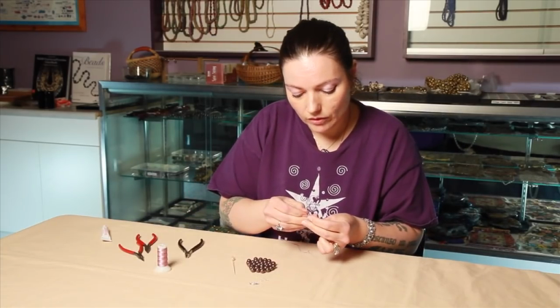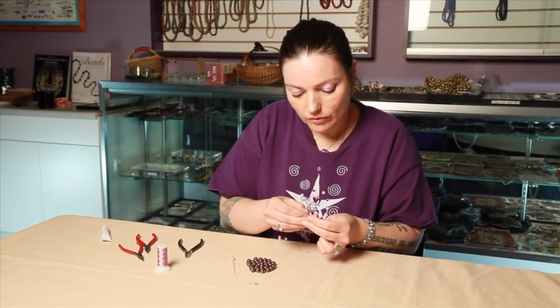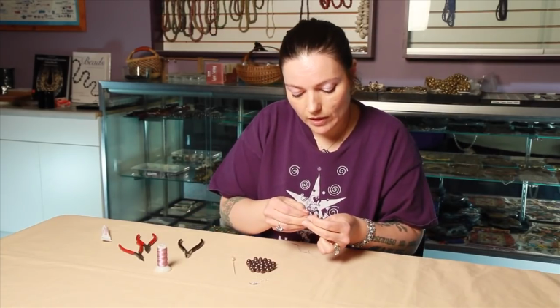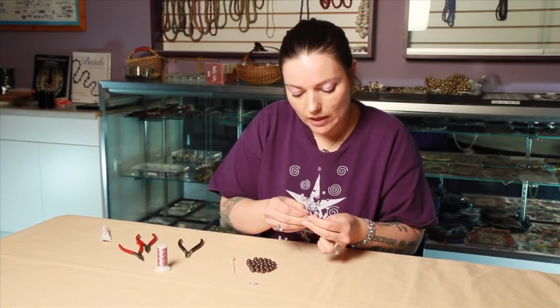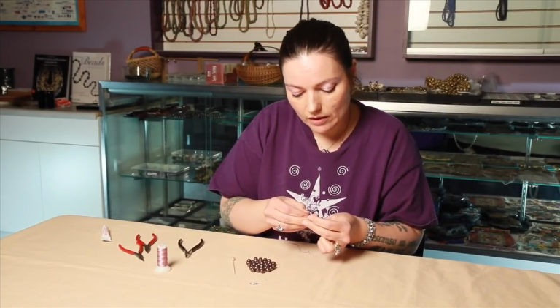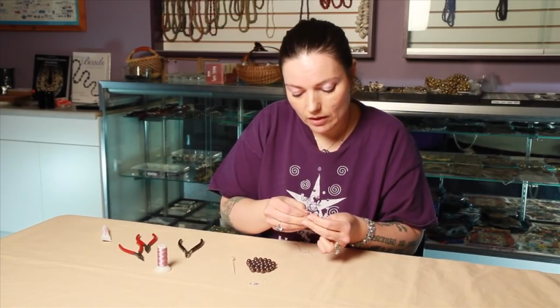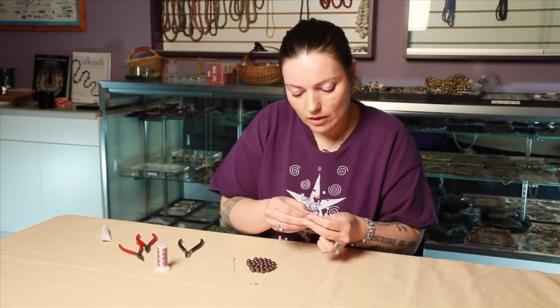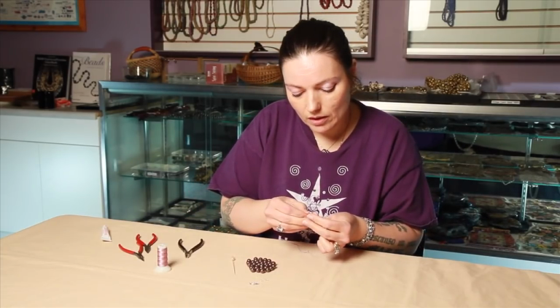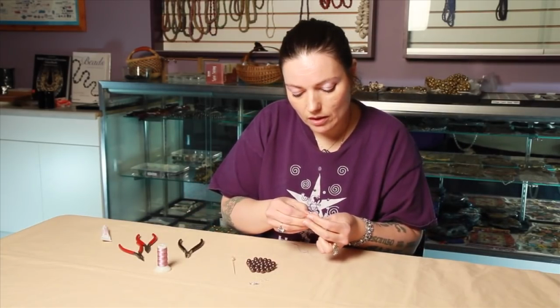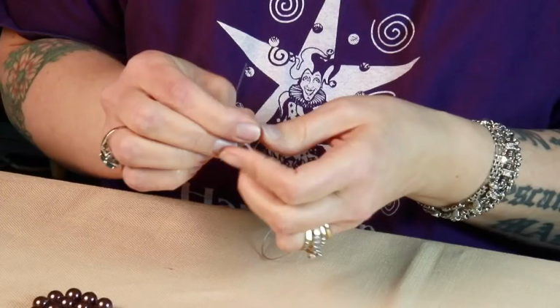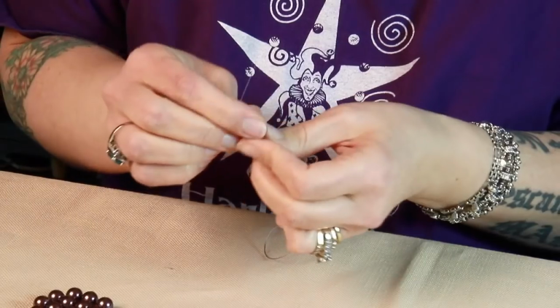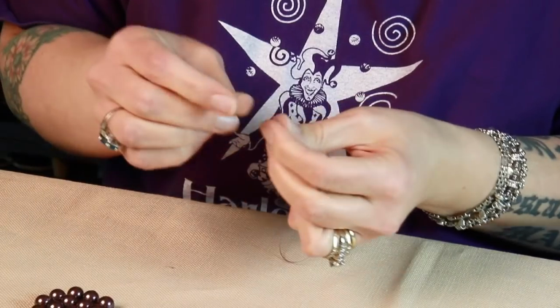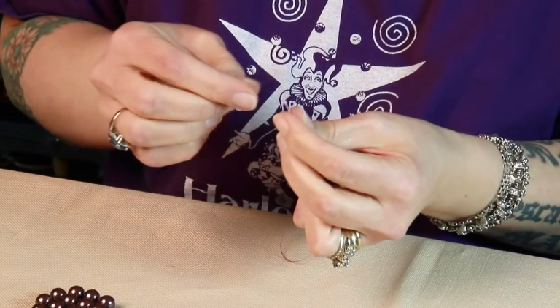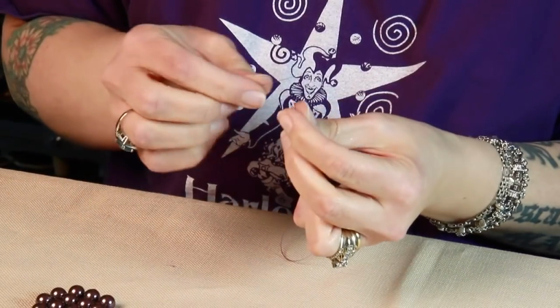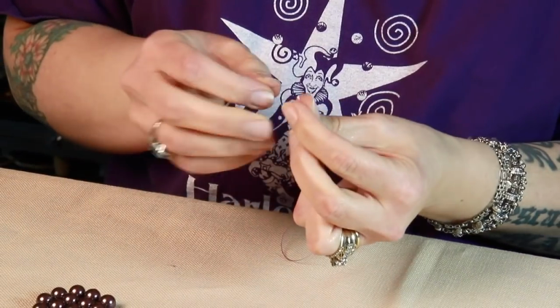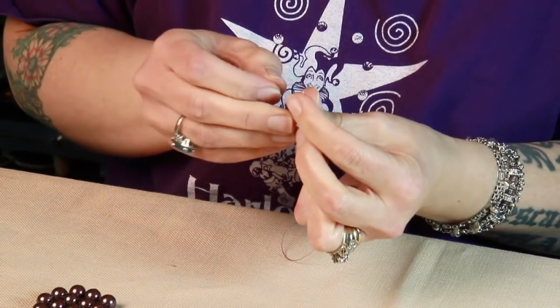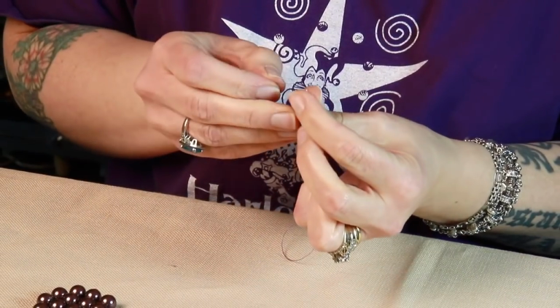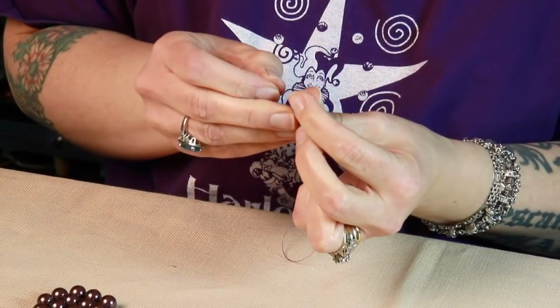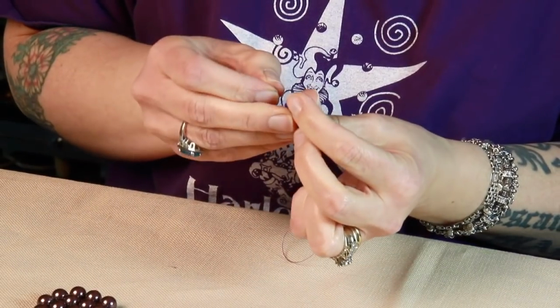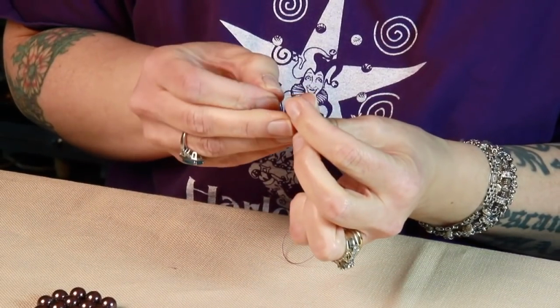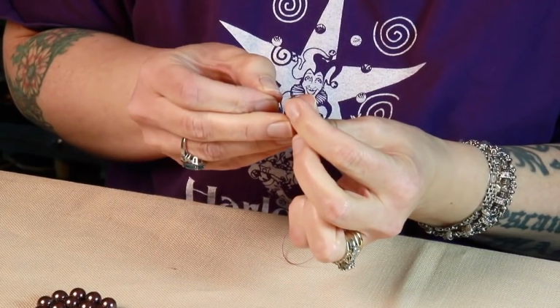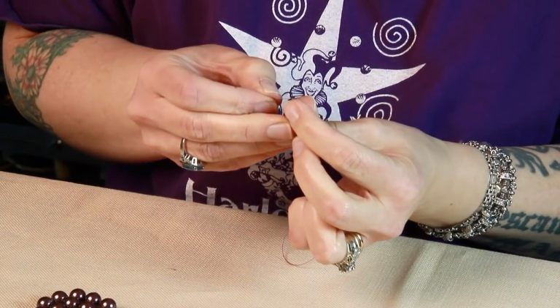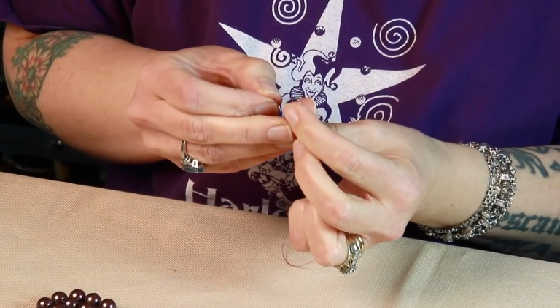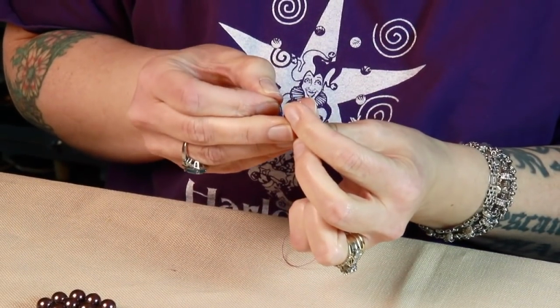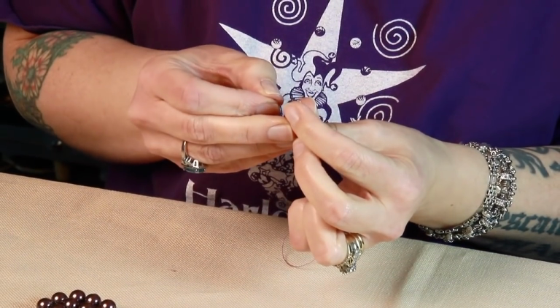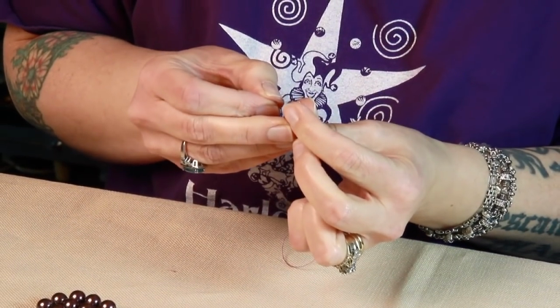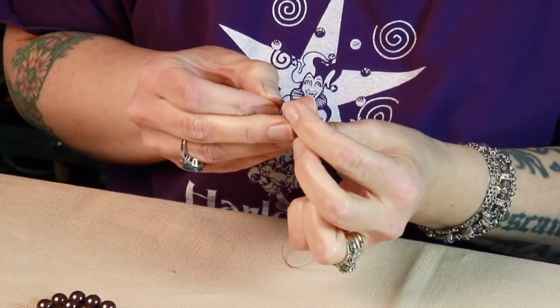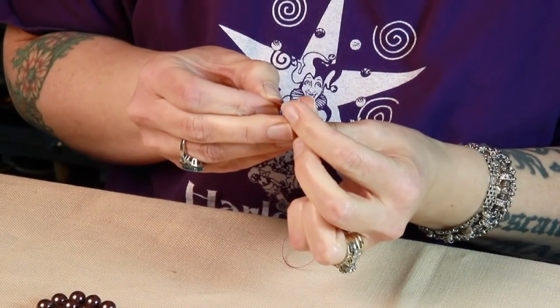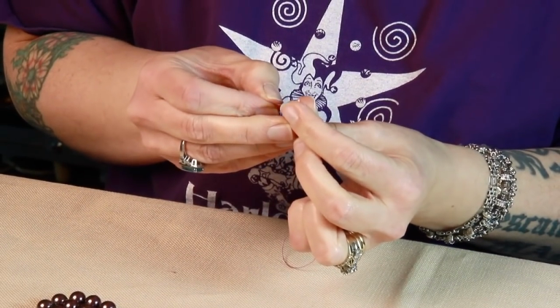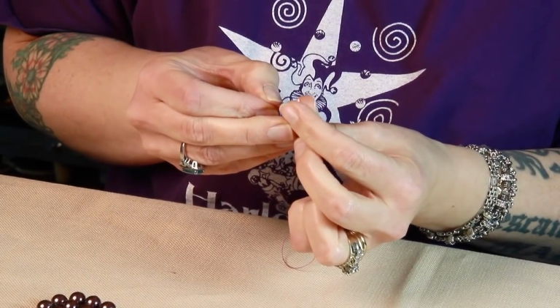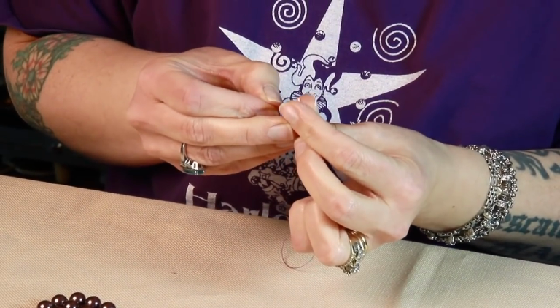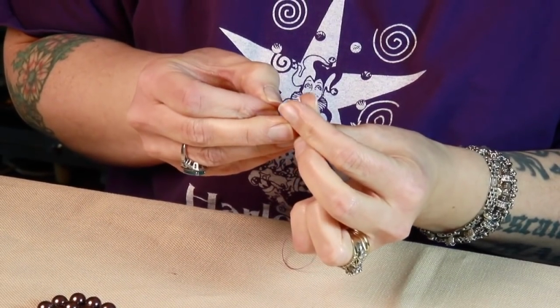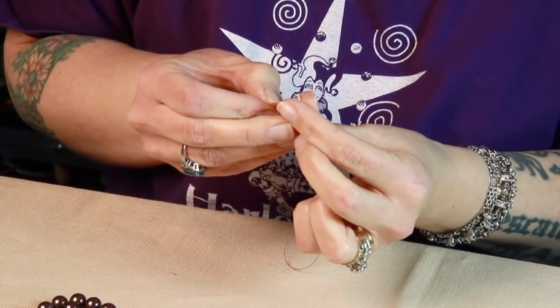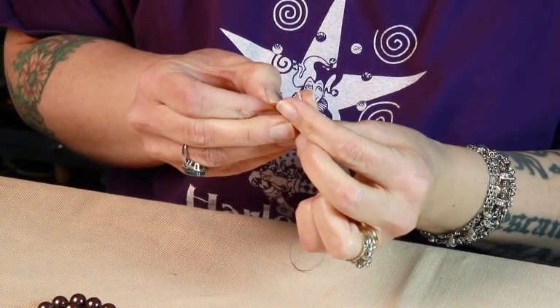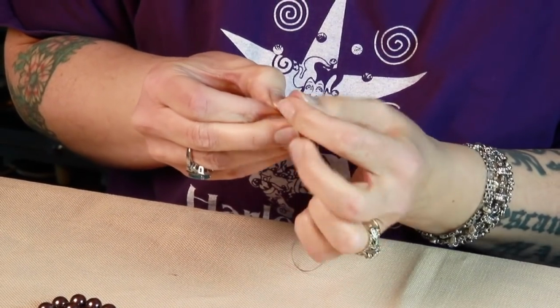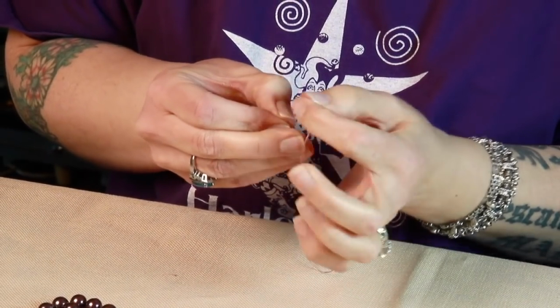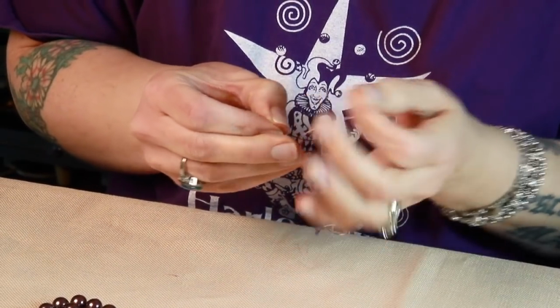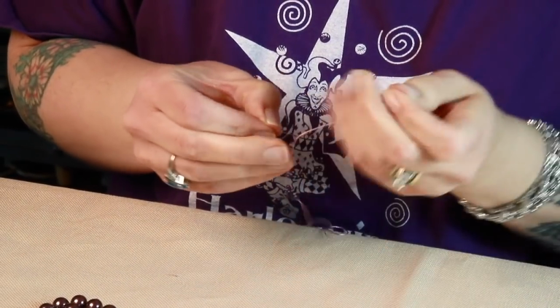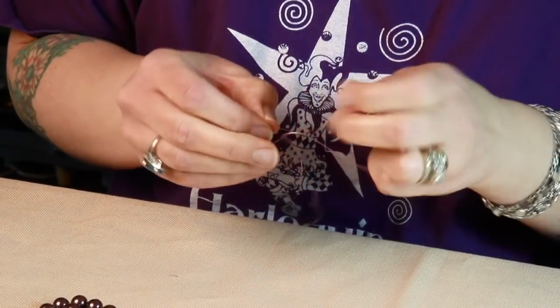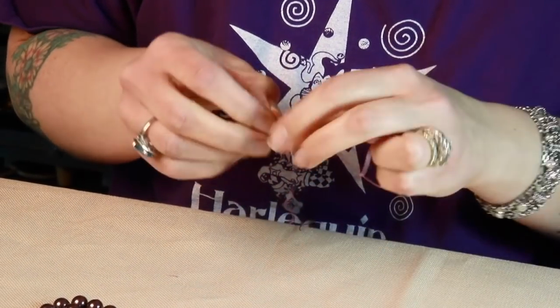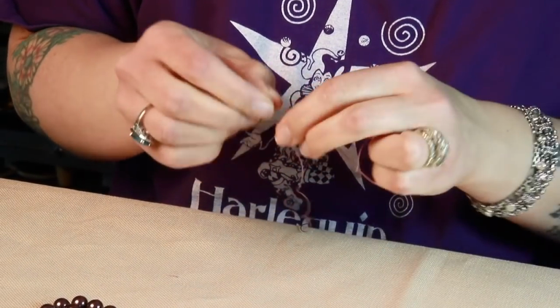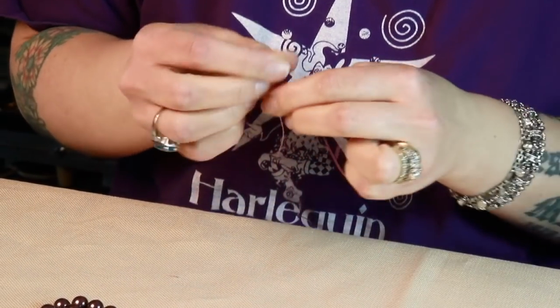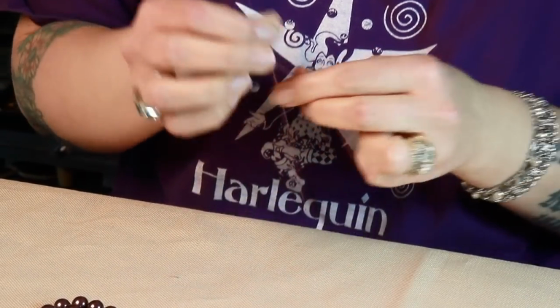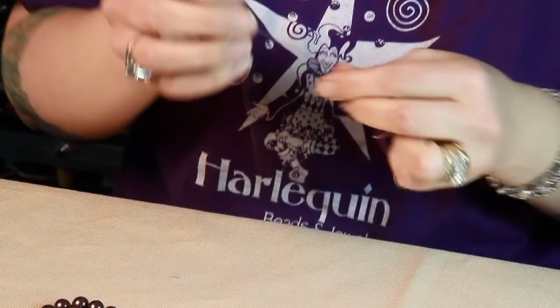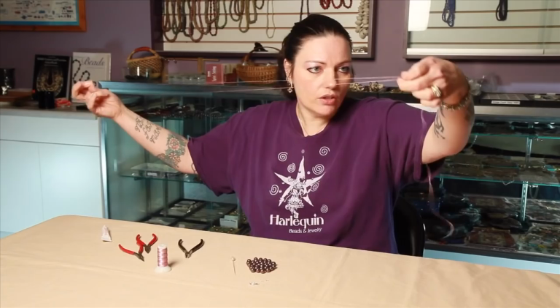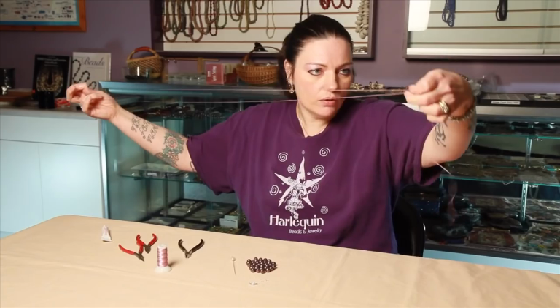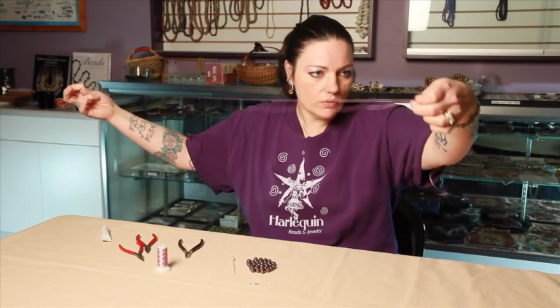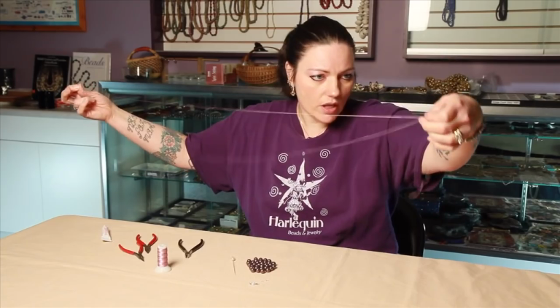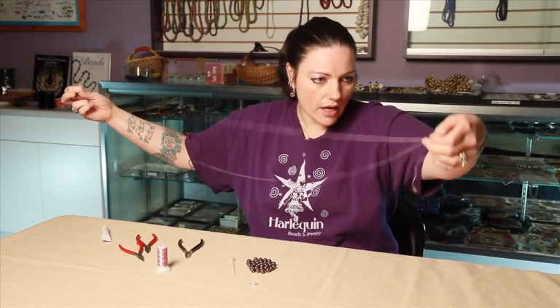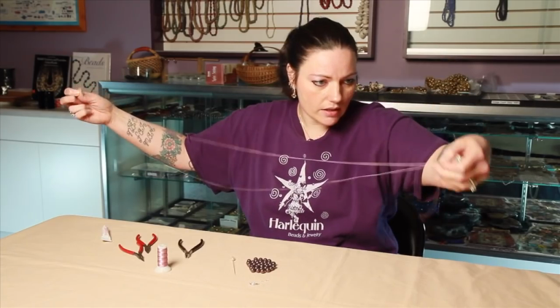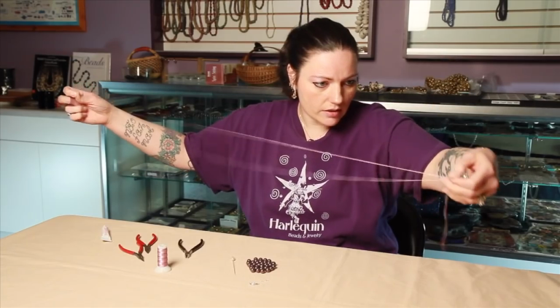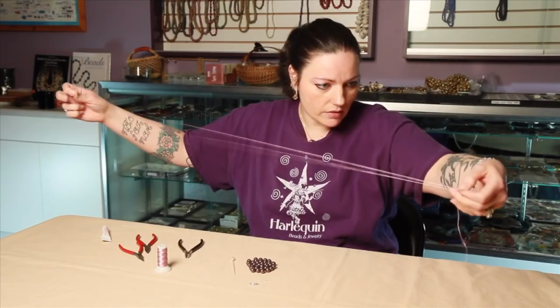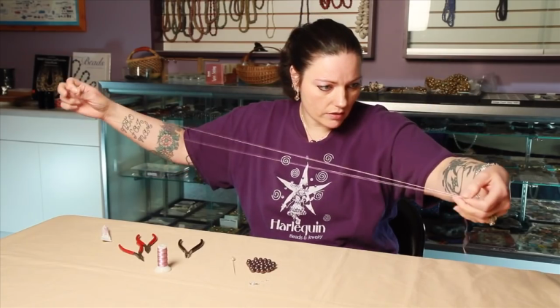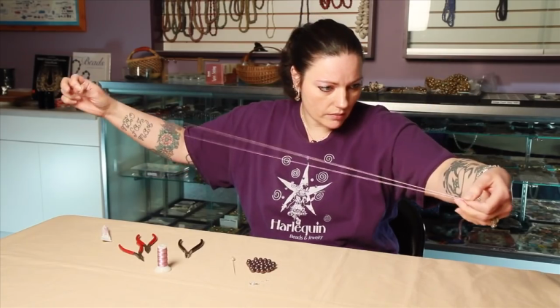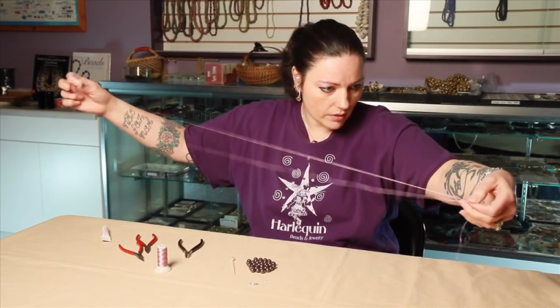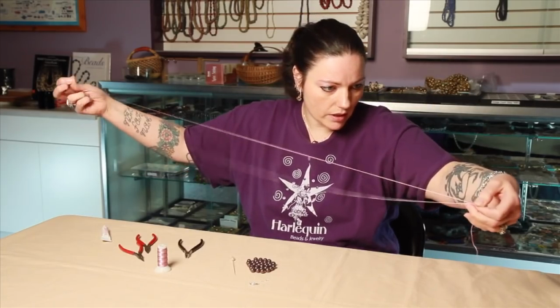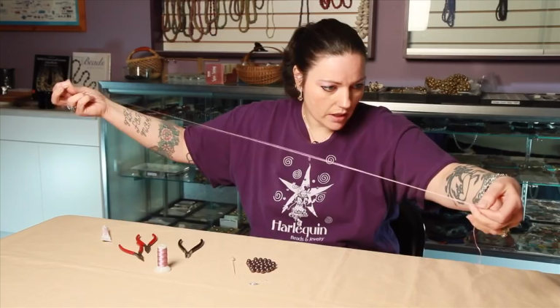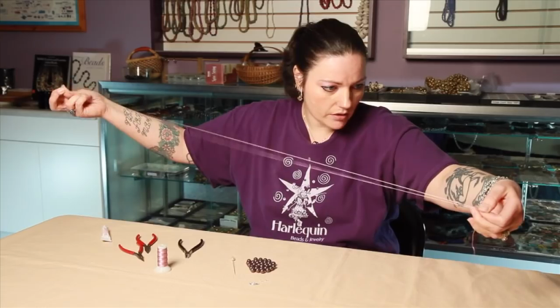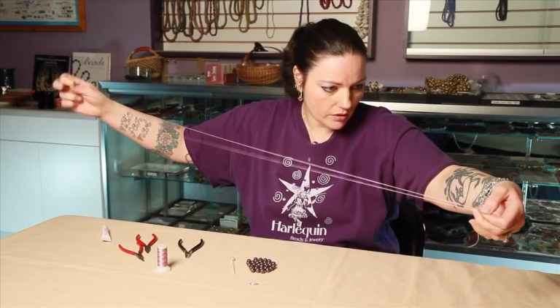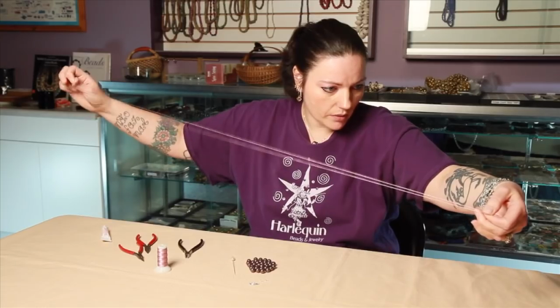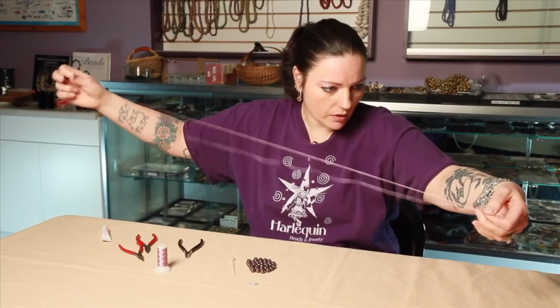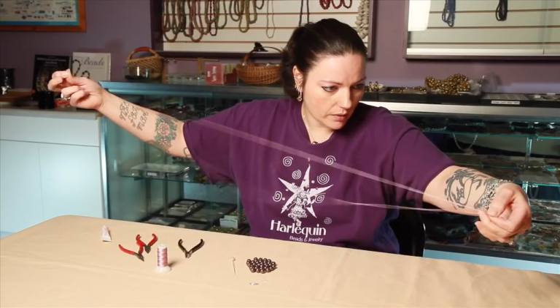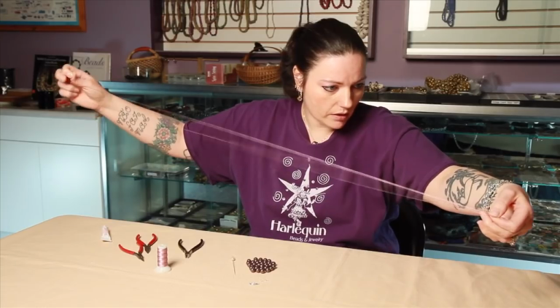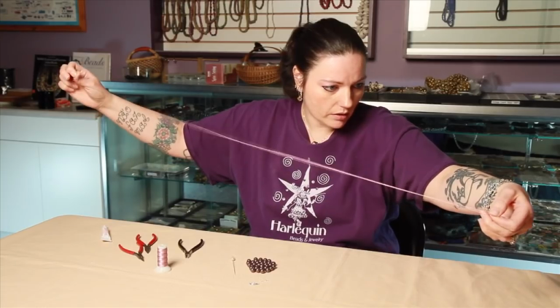Thread the needle. These wire needles have huge eyes so they're really nice to work with.